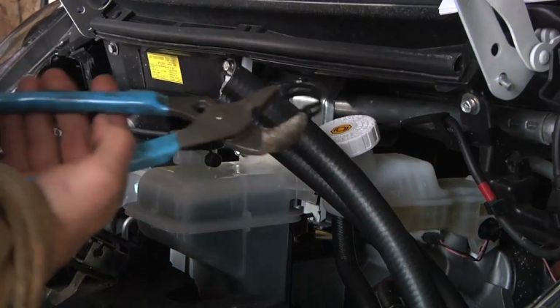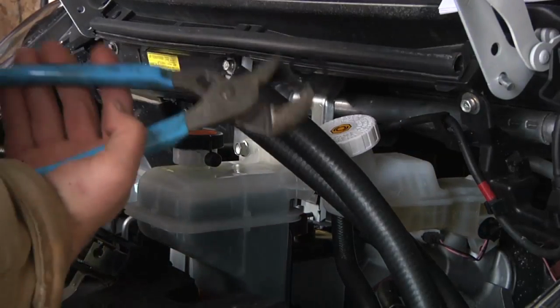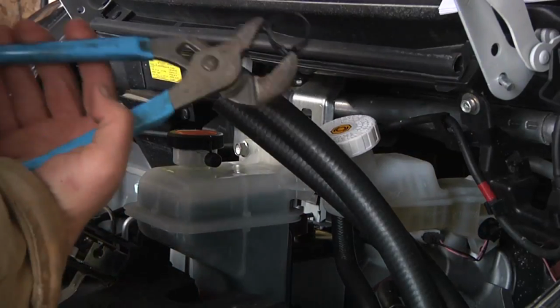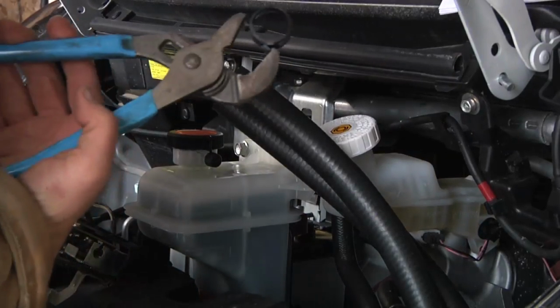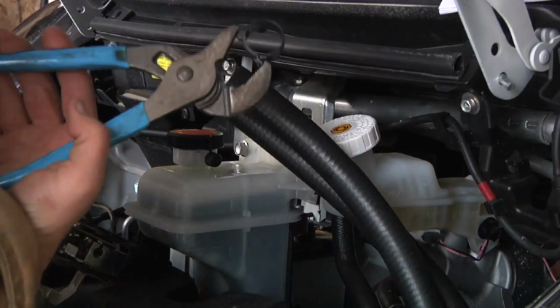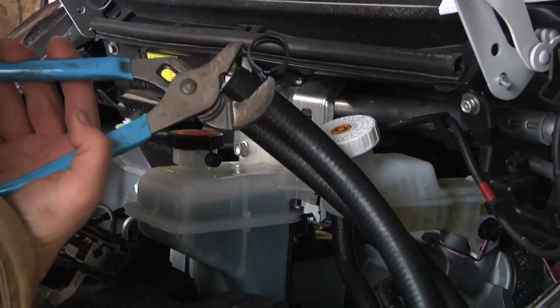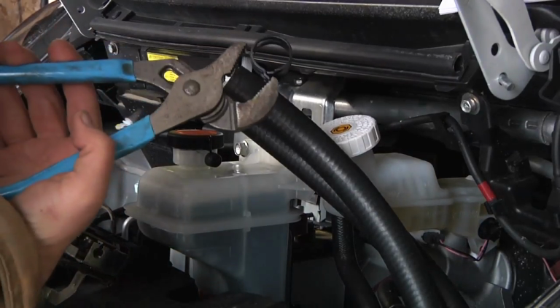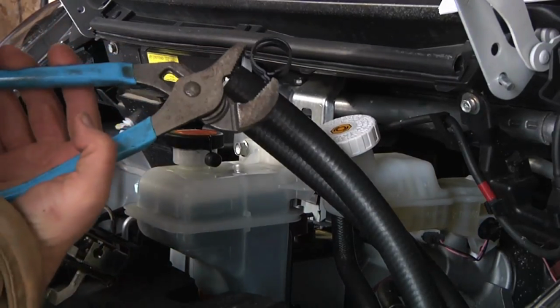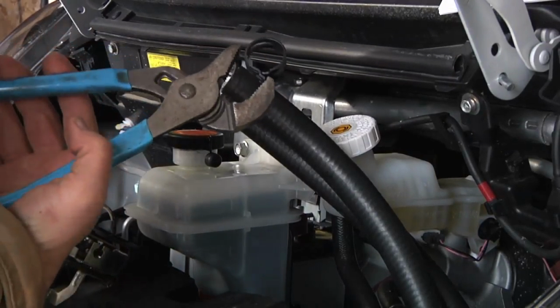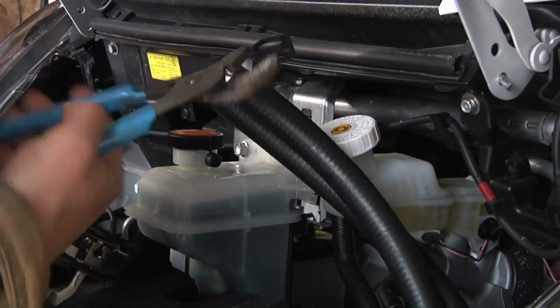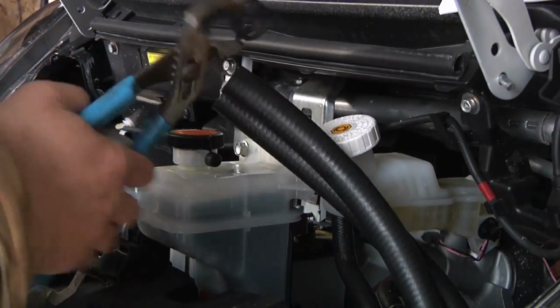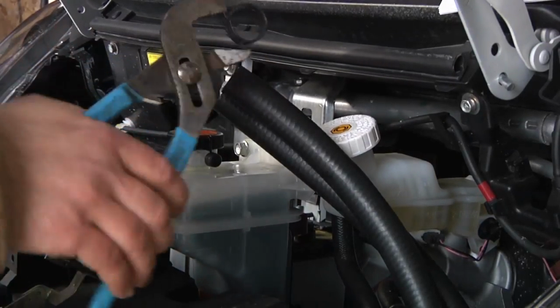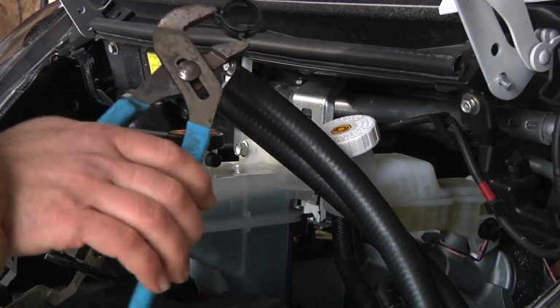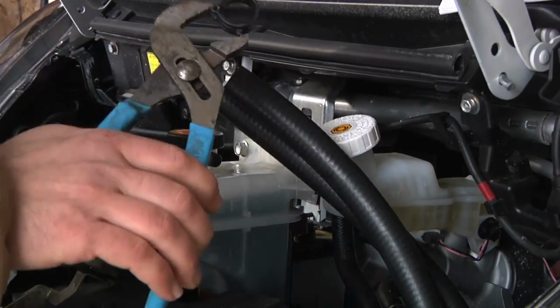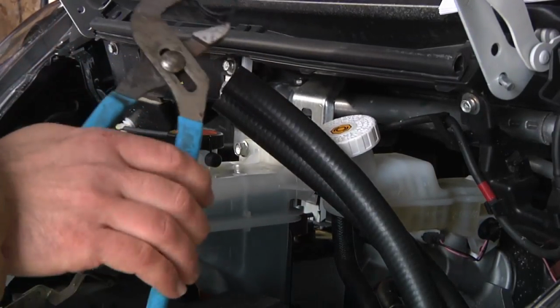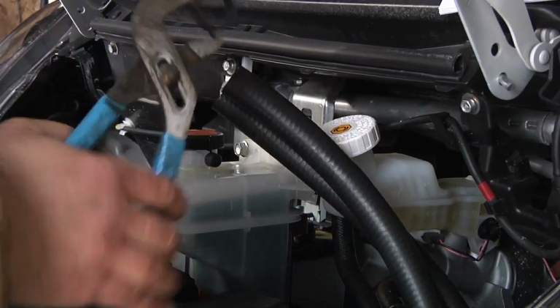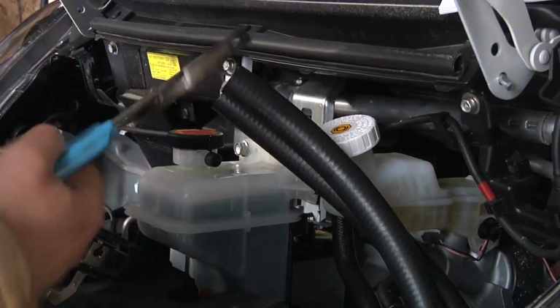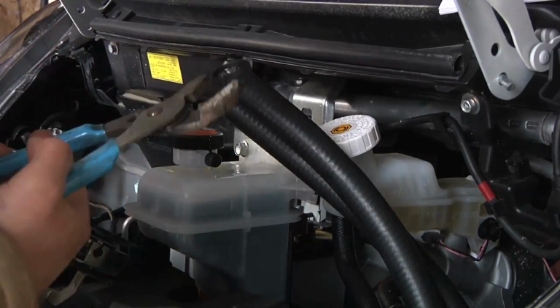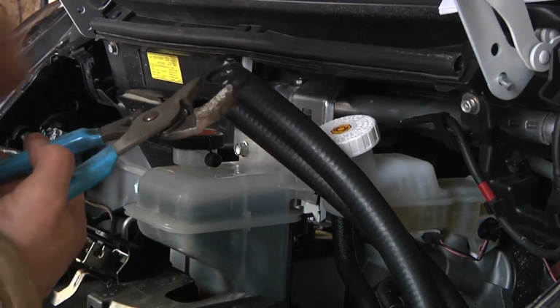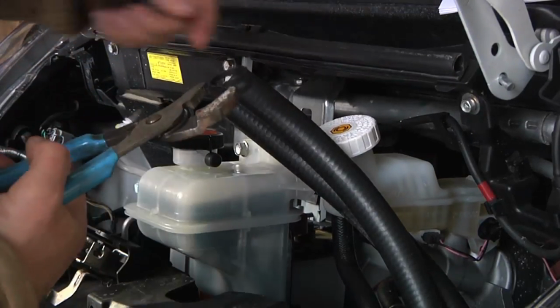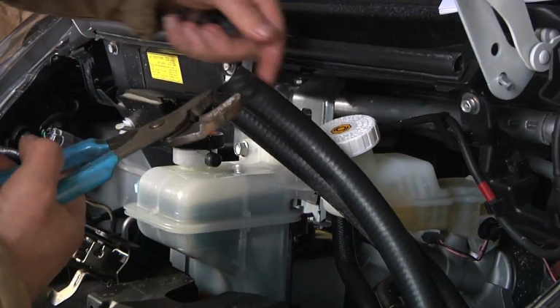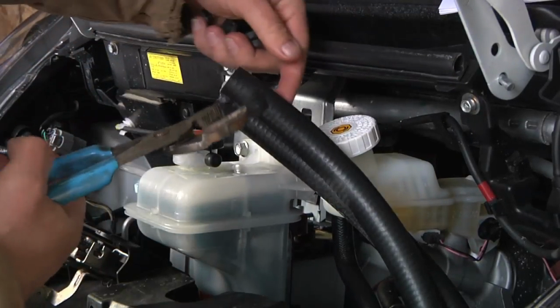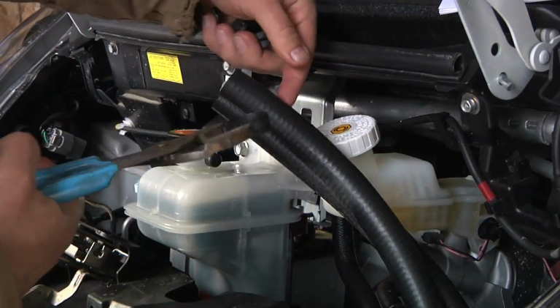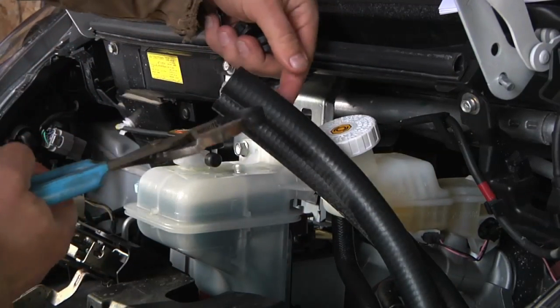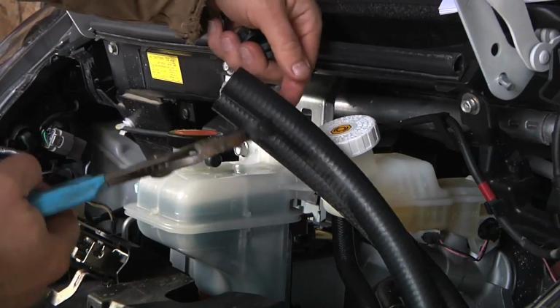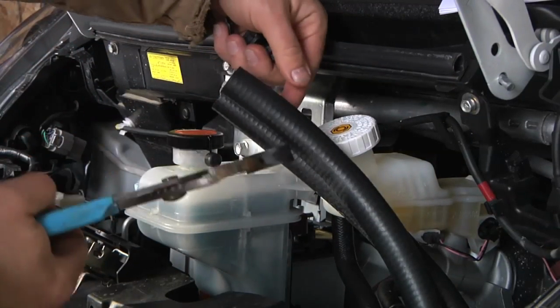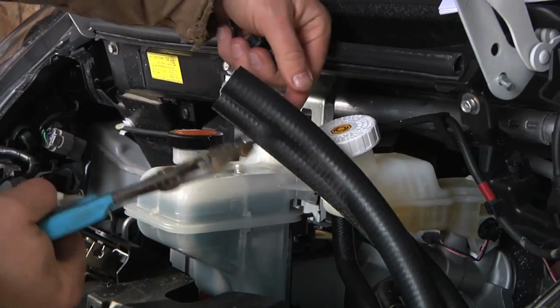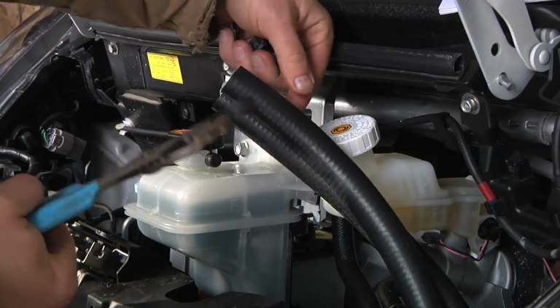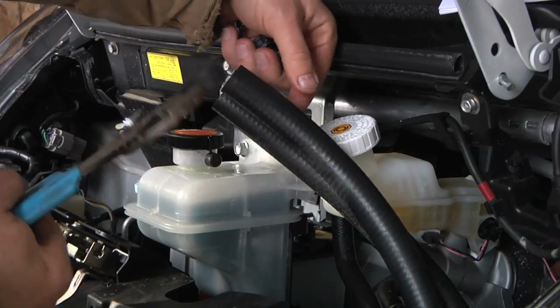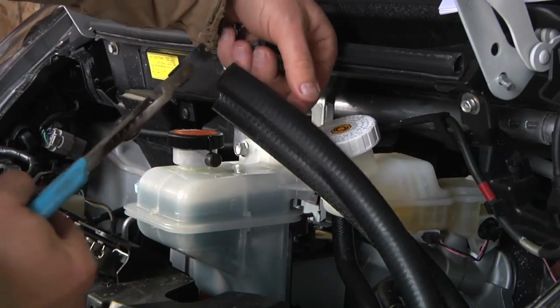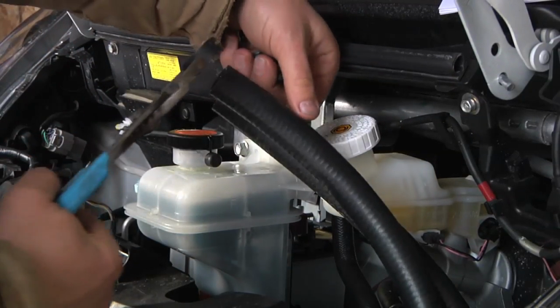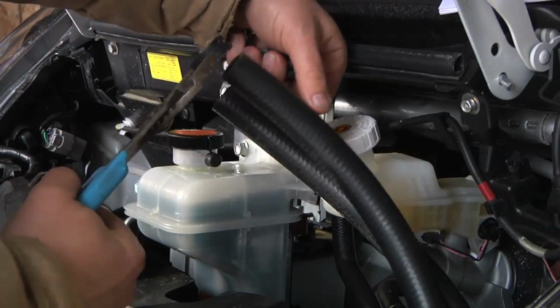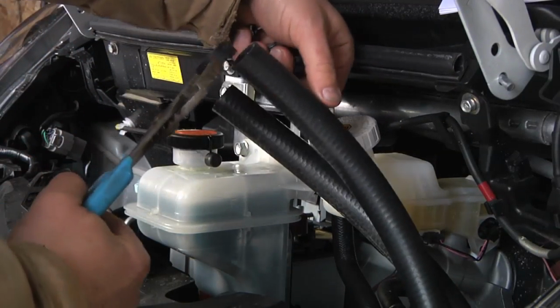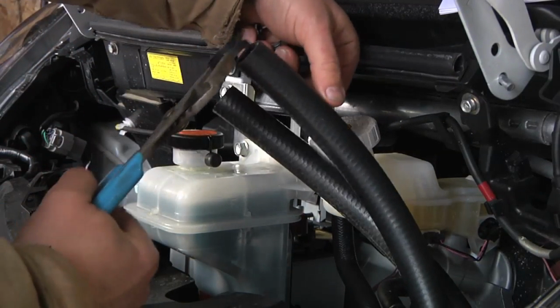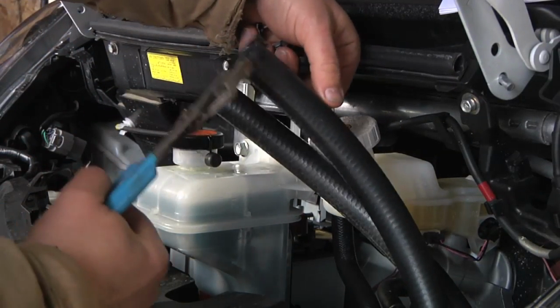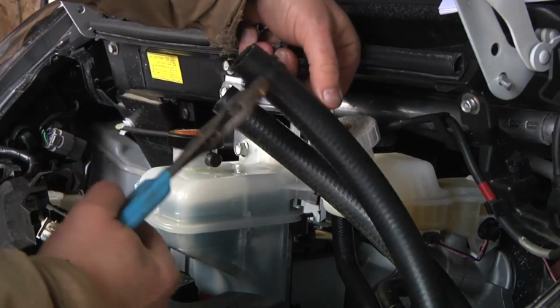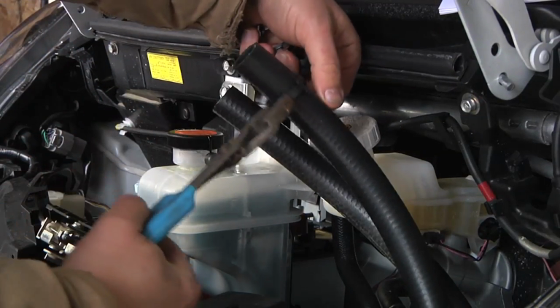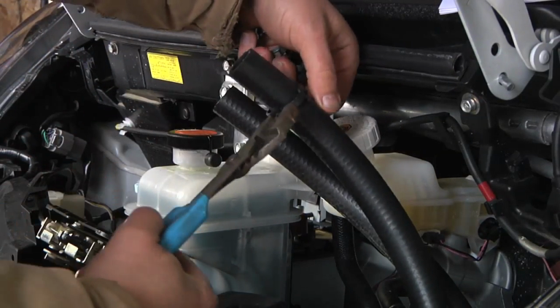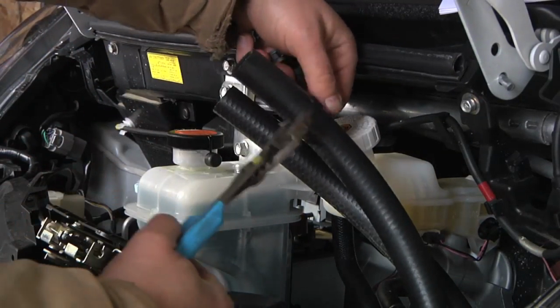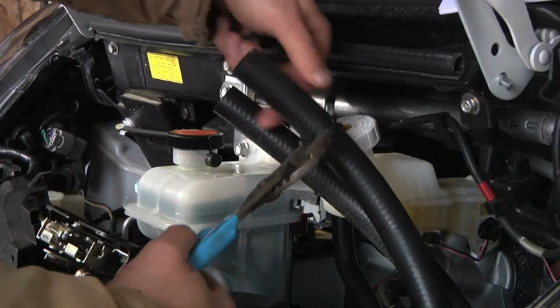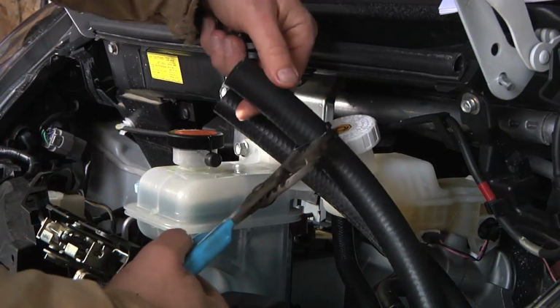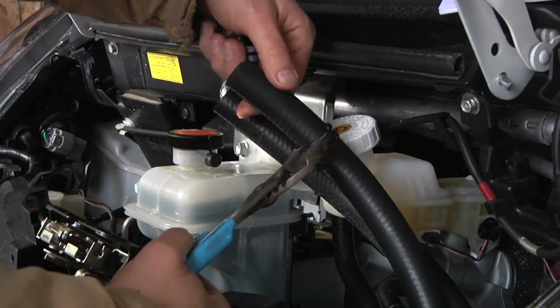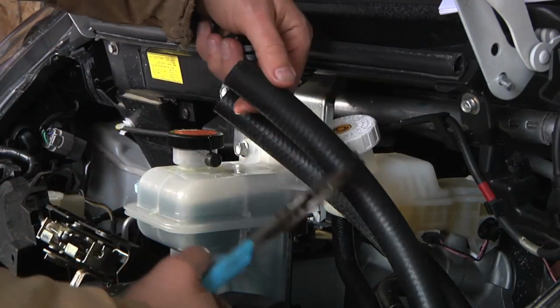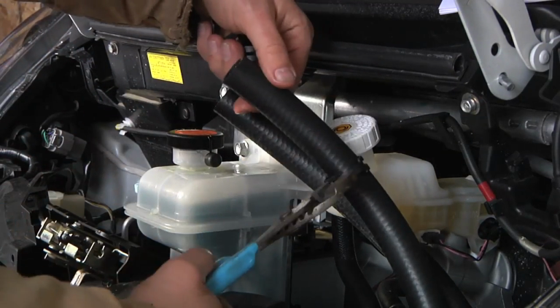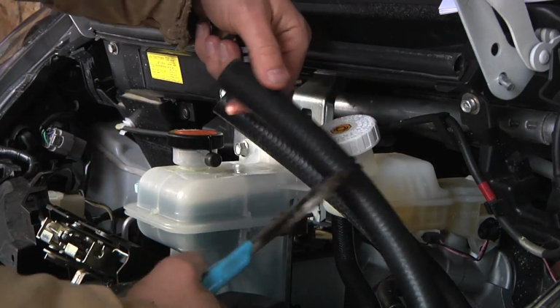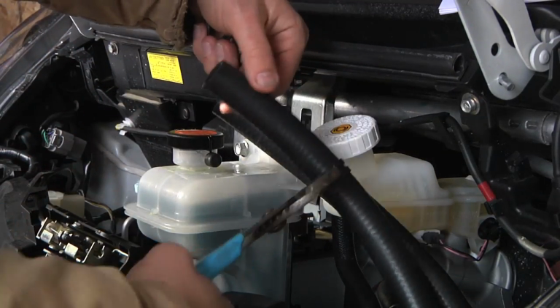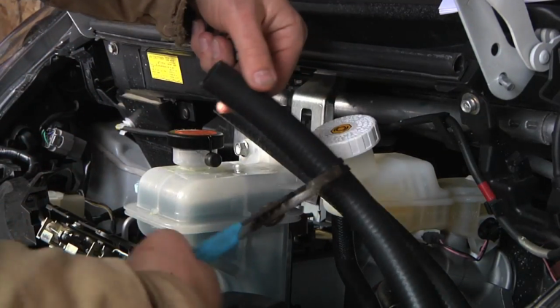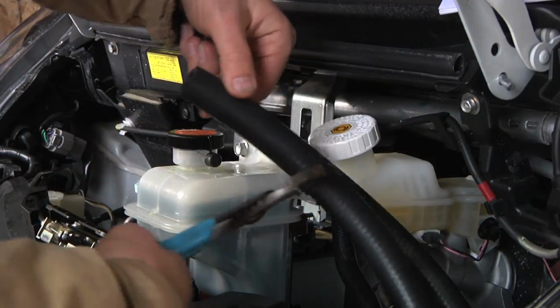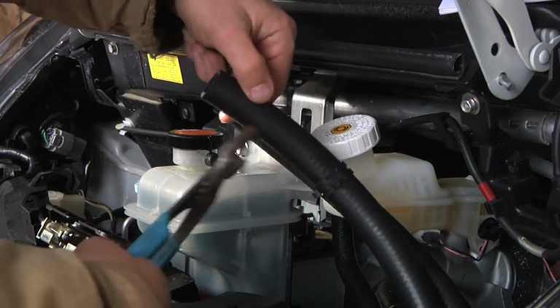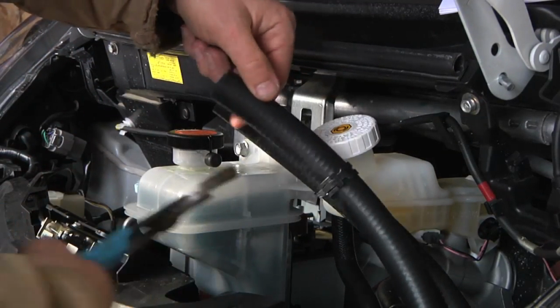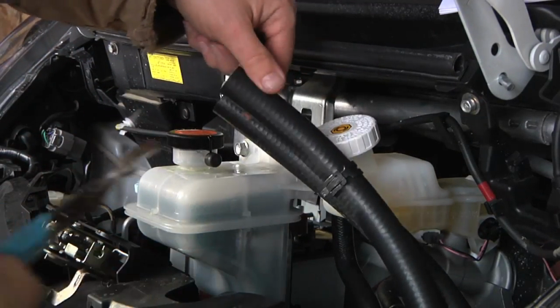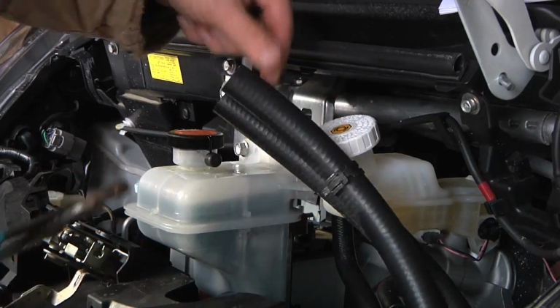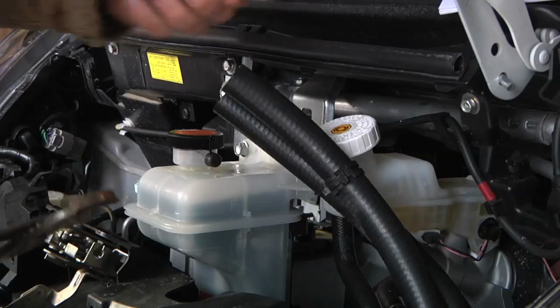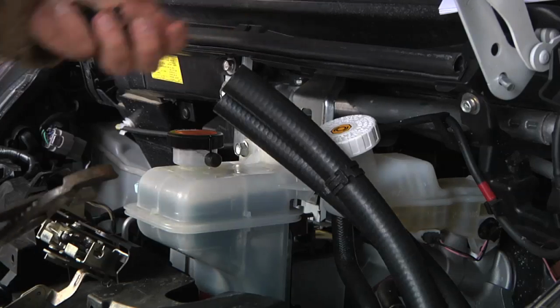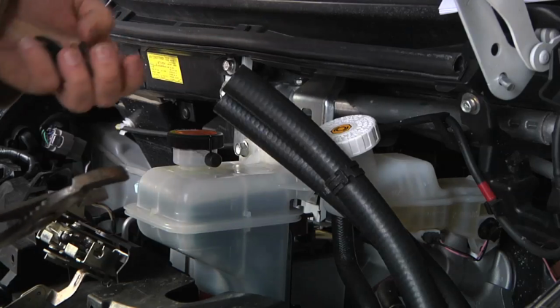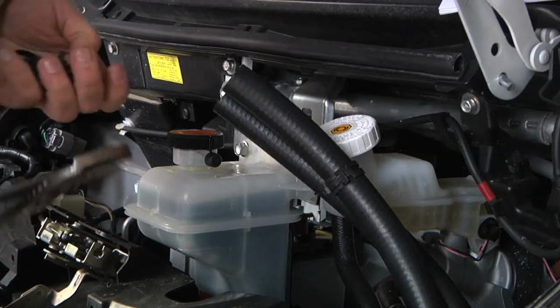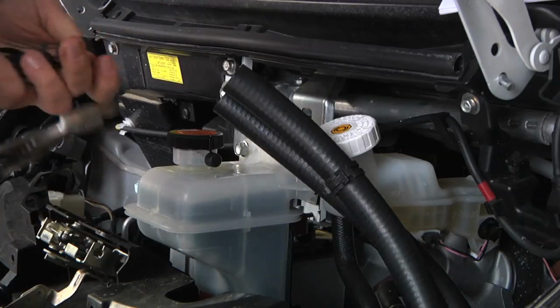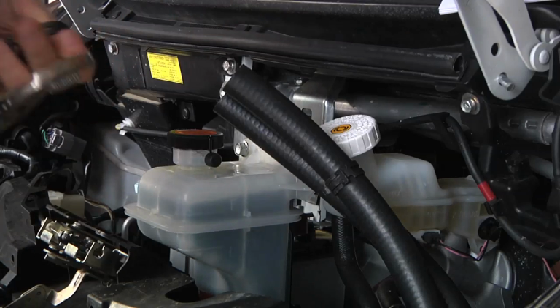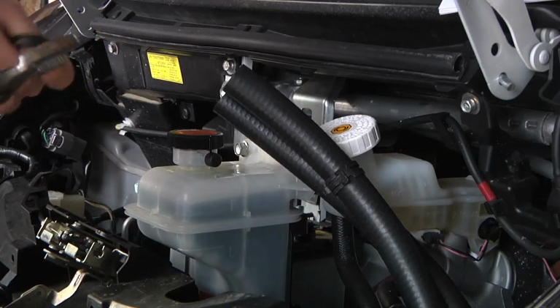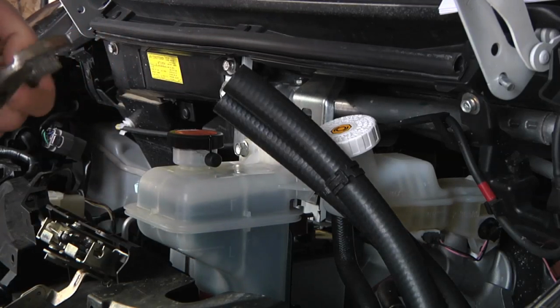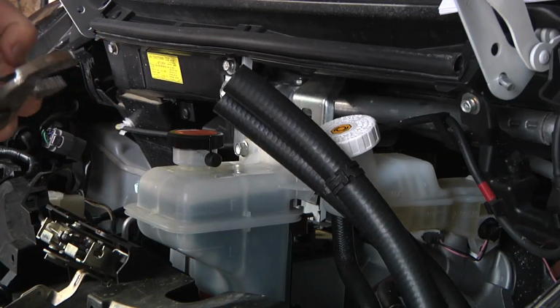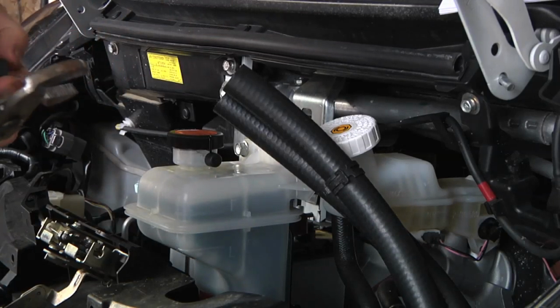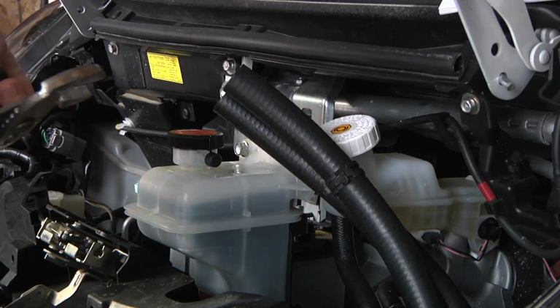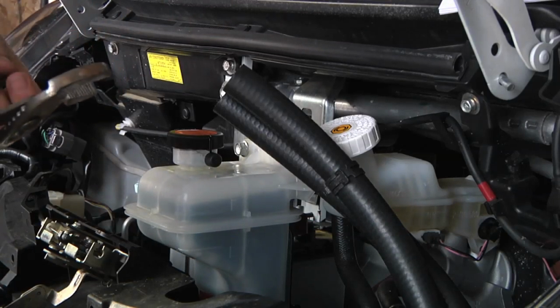Using slip-lock pliers makes a handy tool for getting the hose clamps into position.